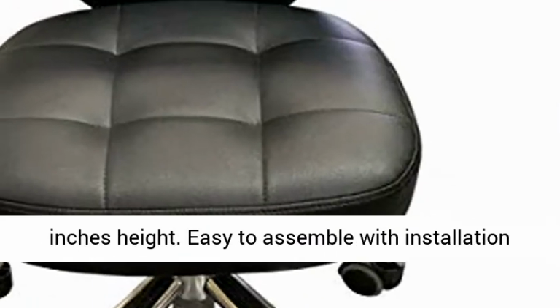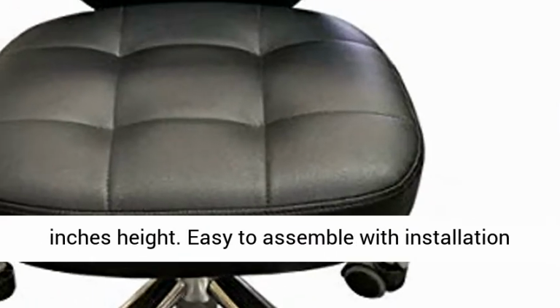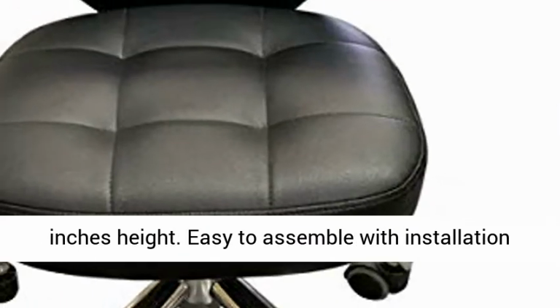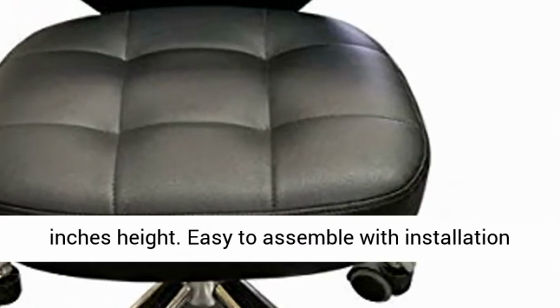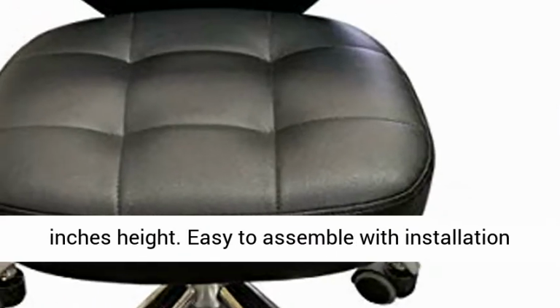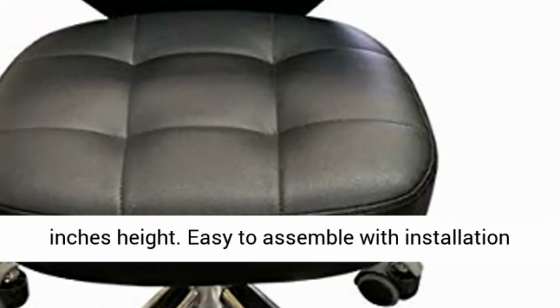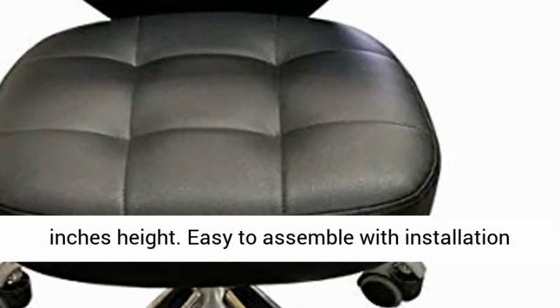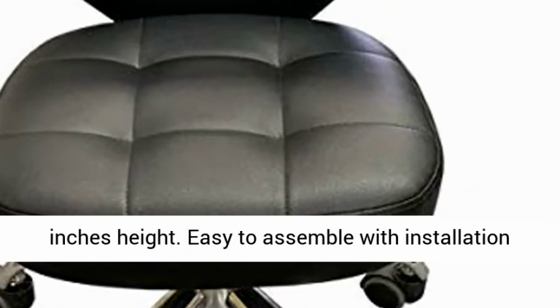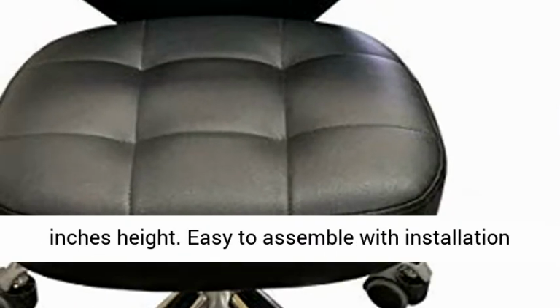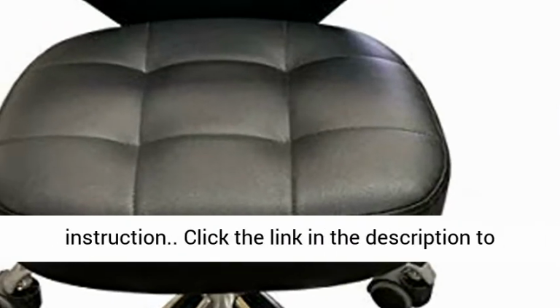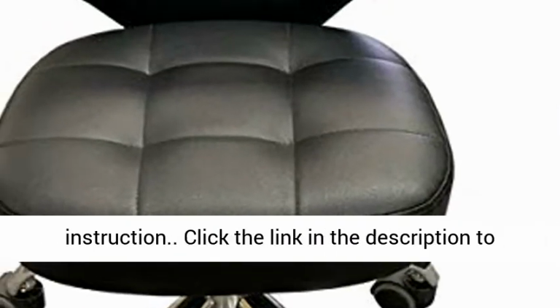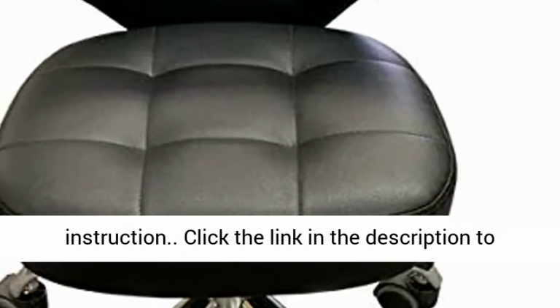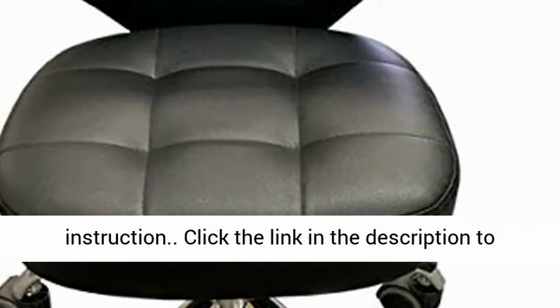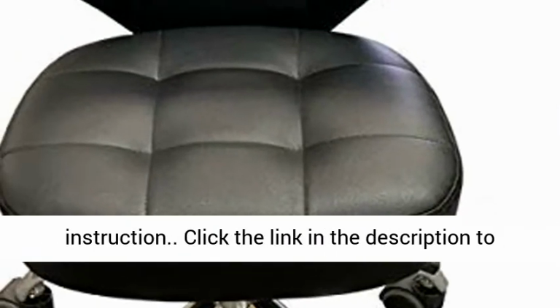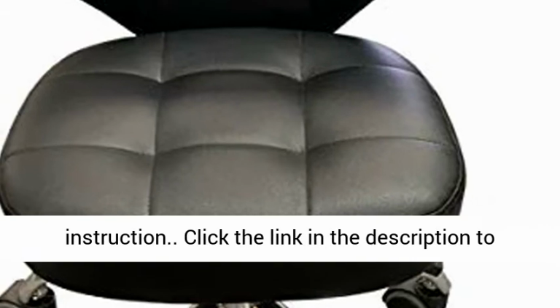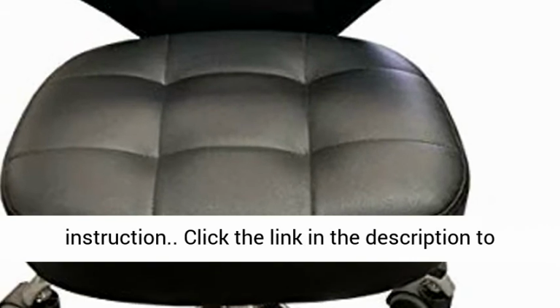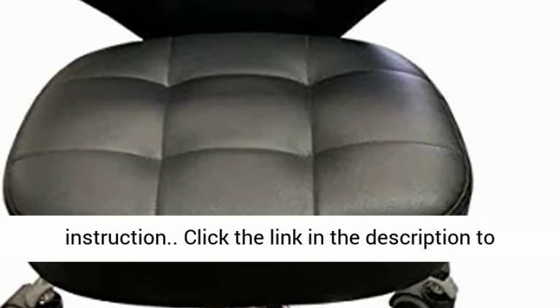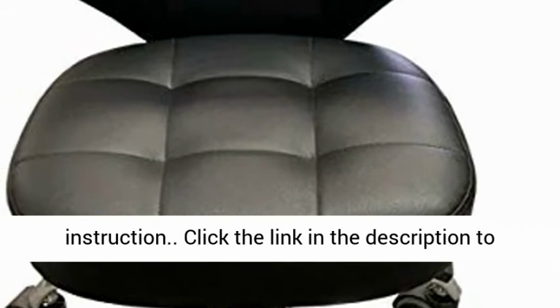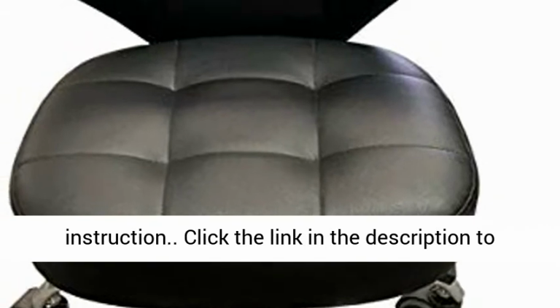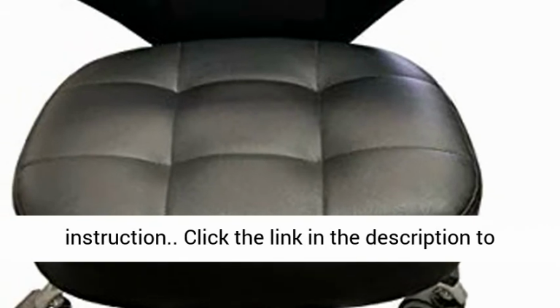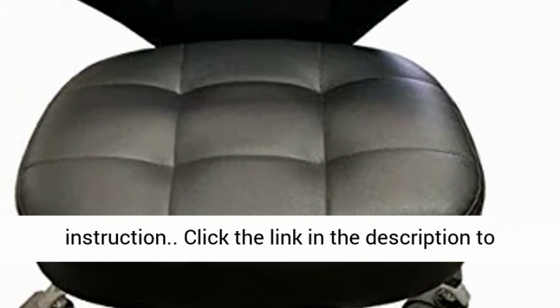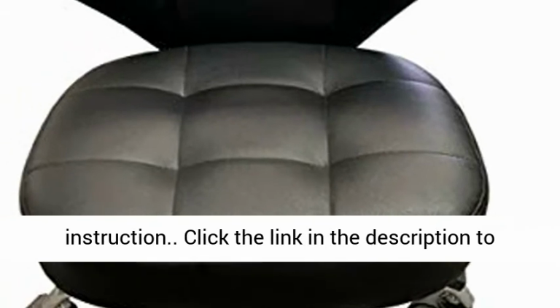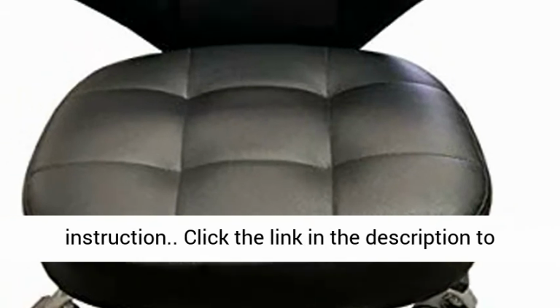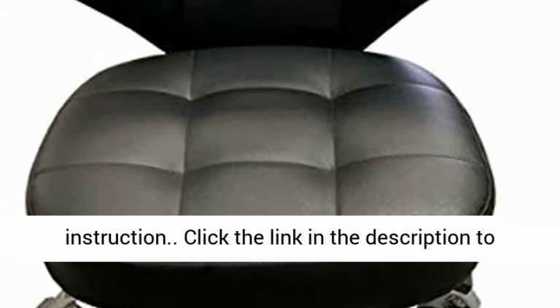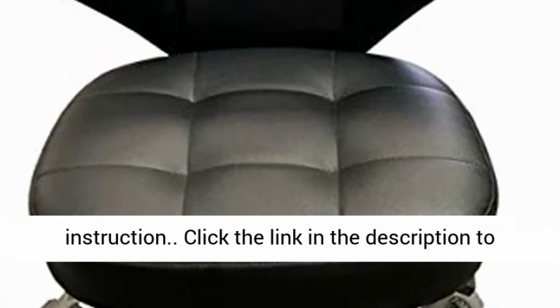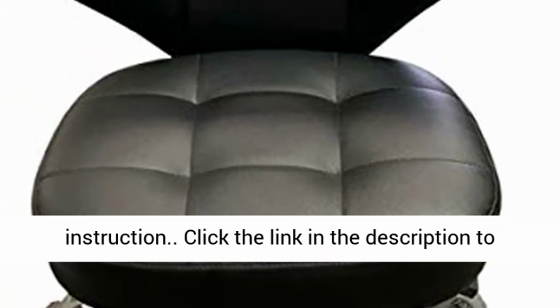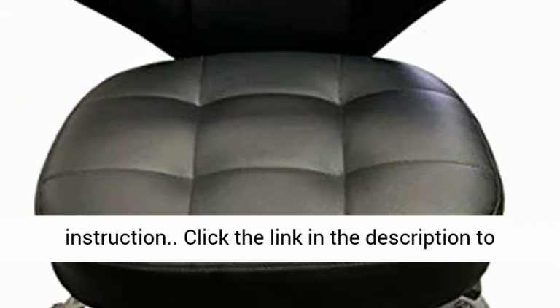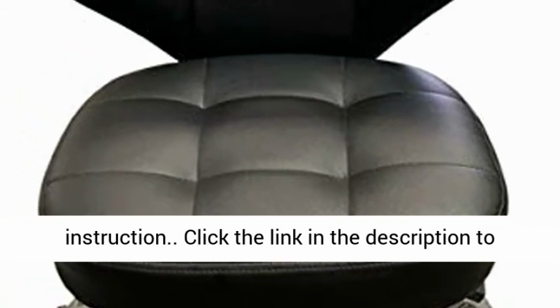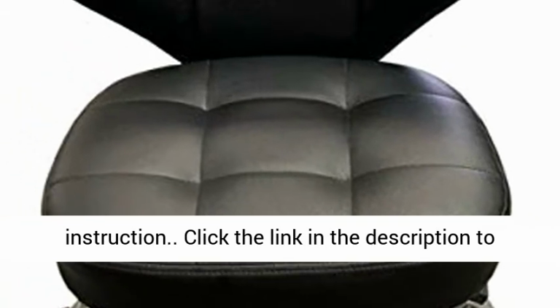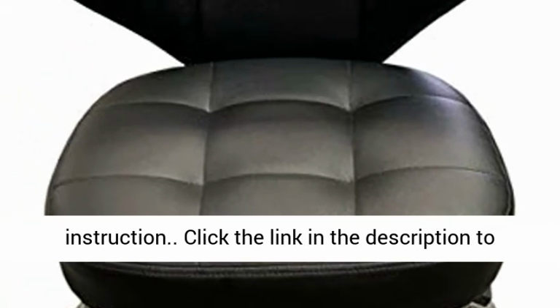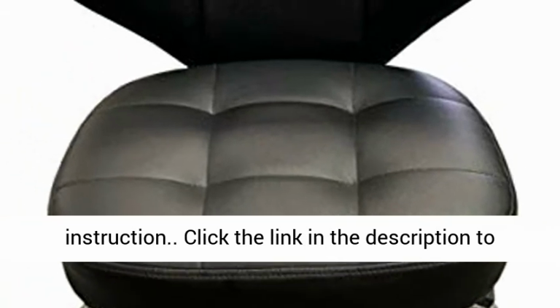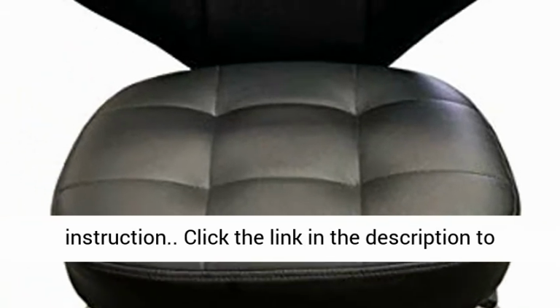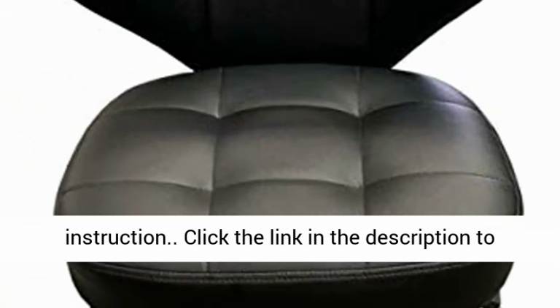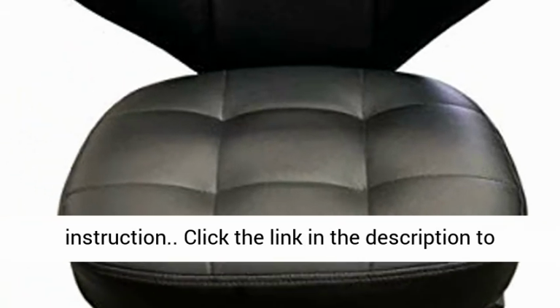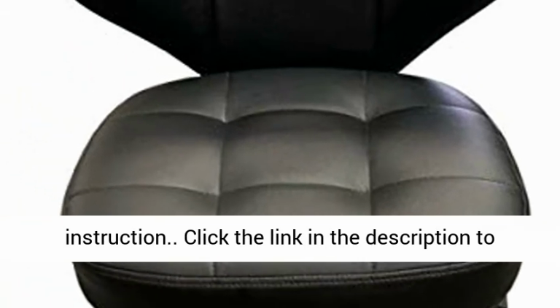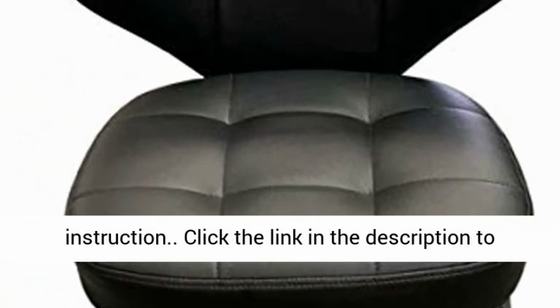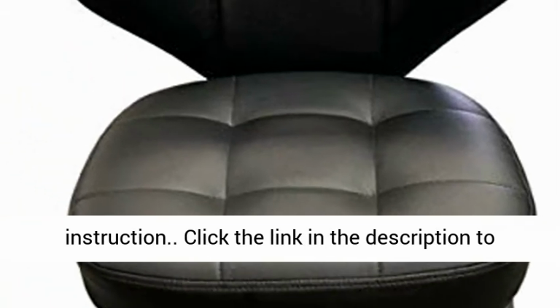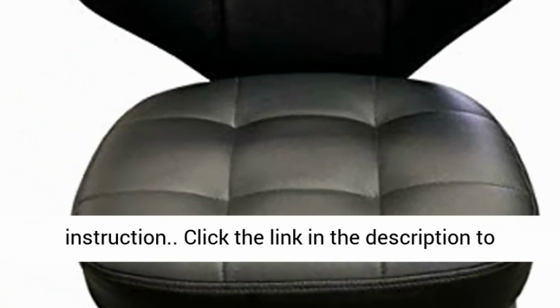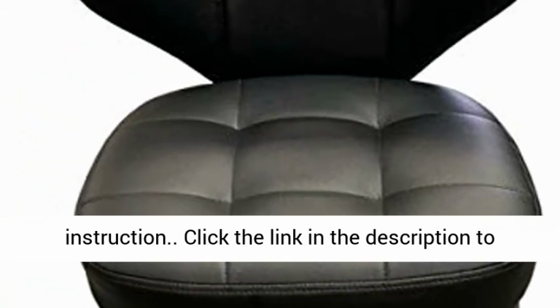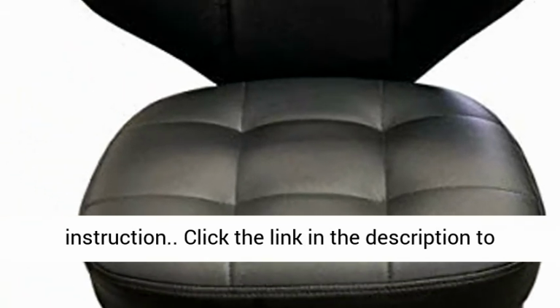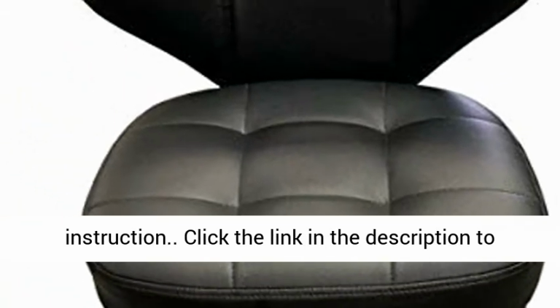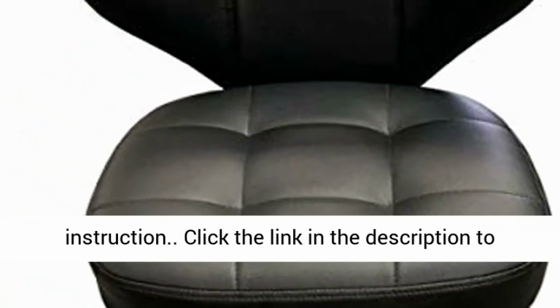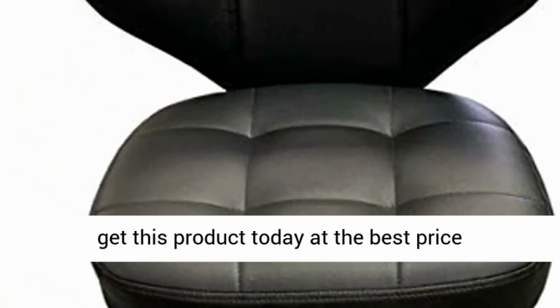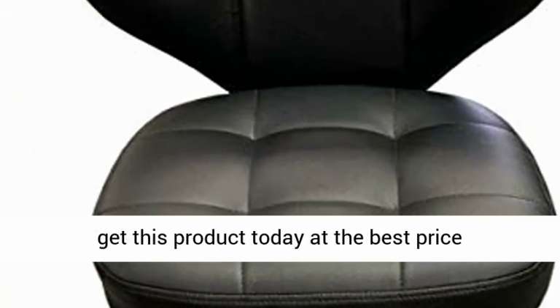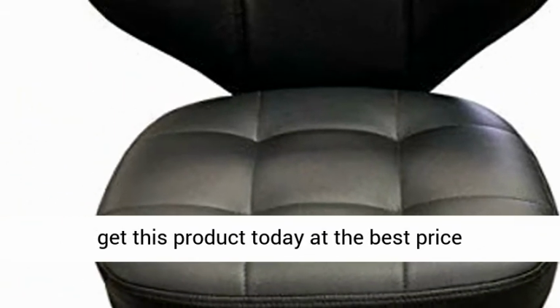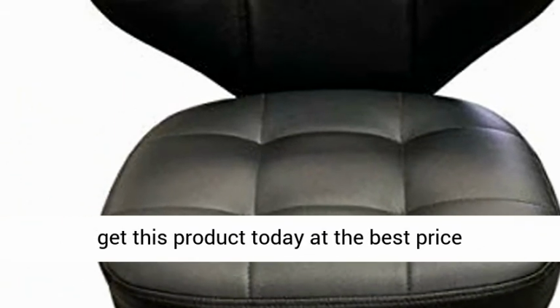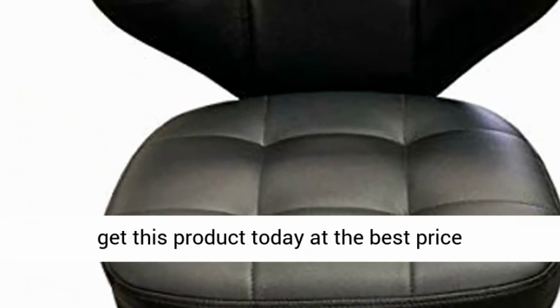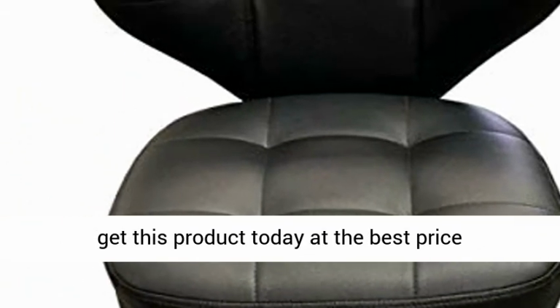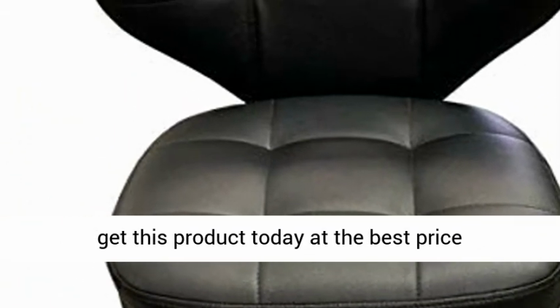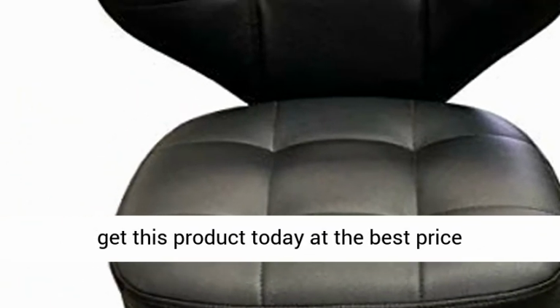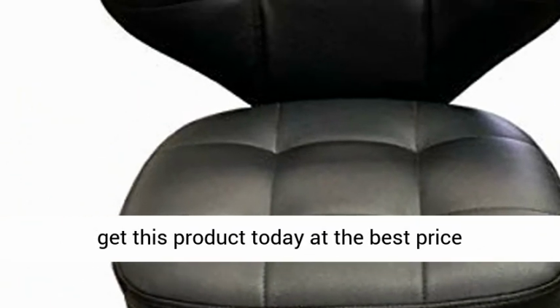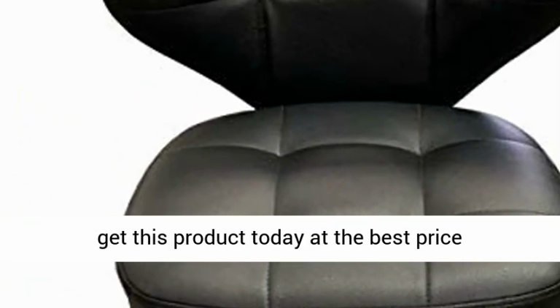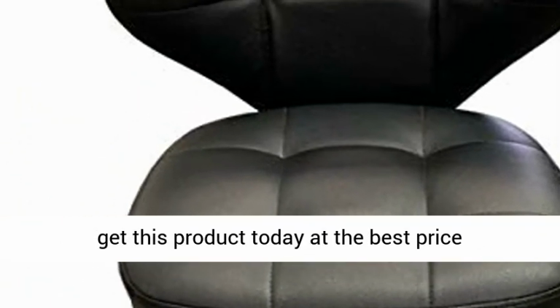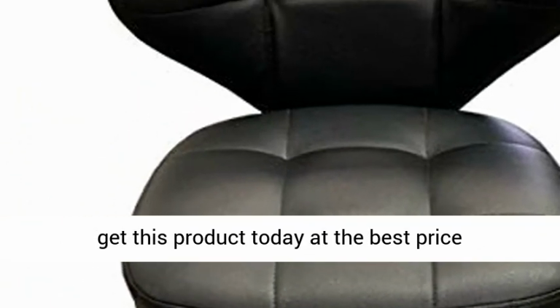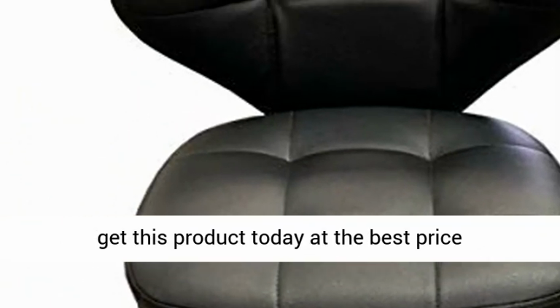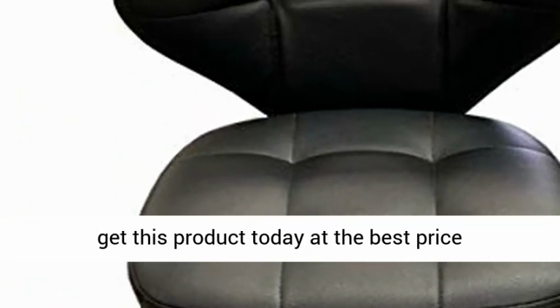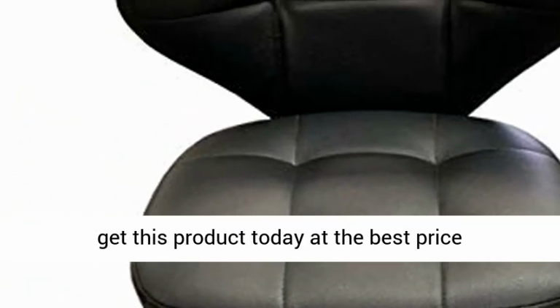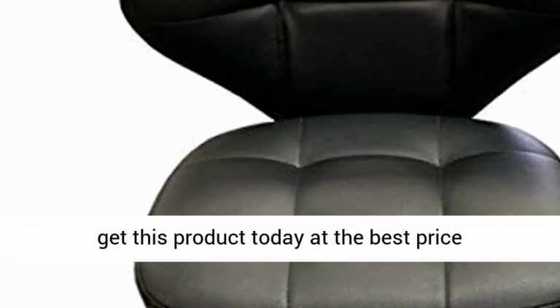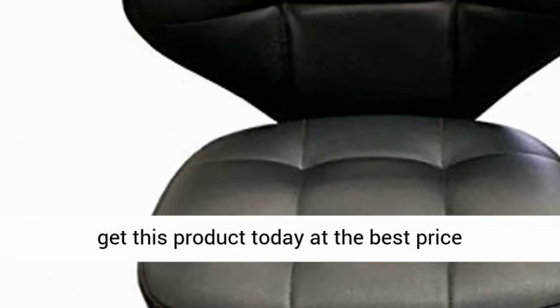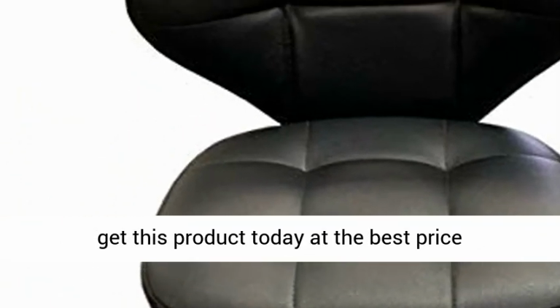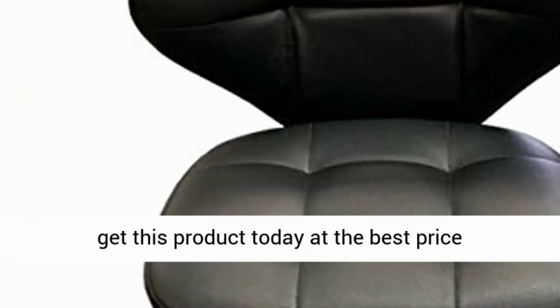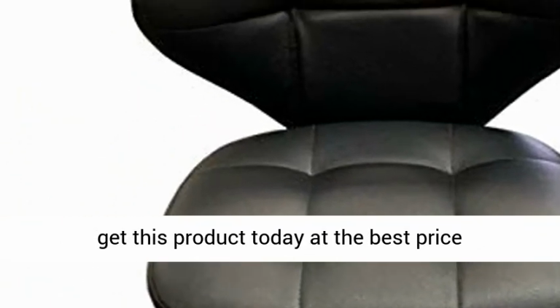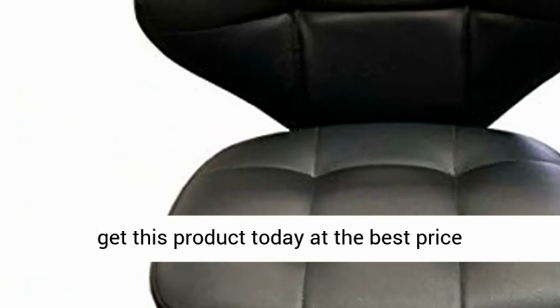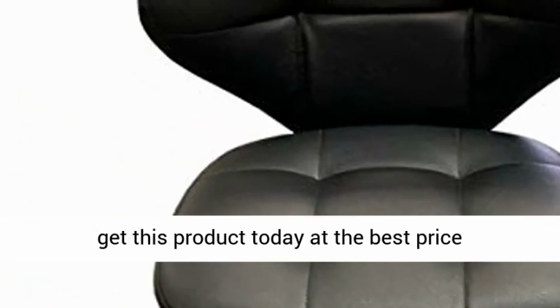Easy to assemble with installation instructions included. Click the link in the description to get this product today at the best price.